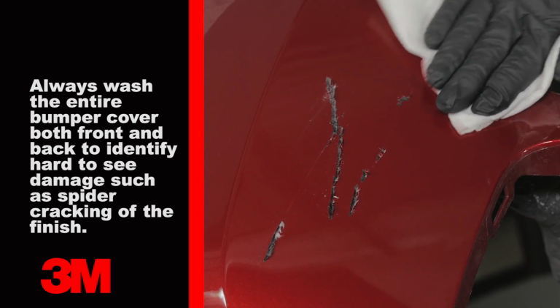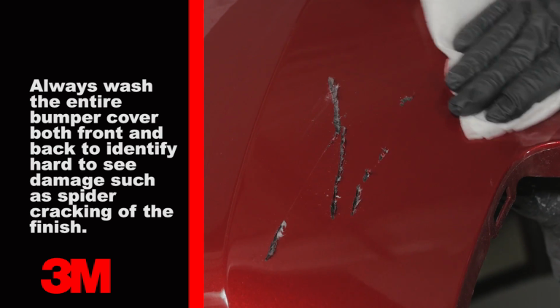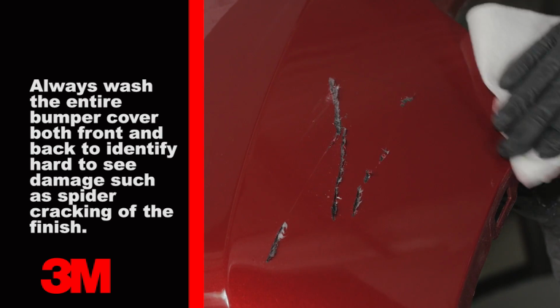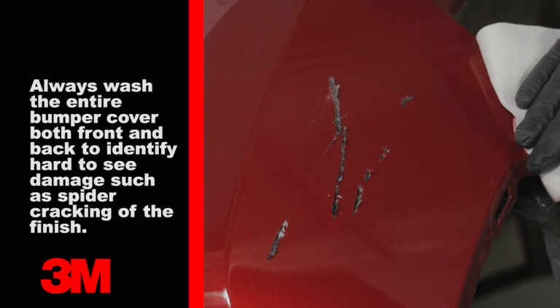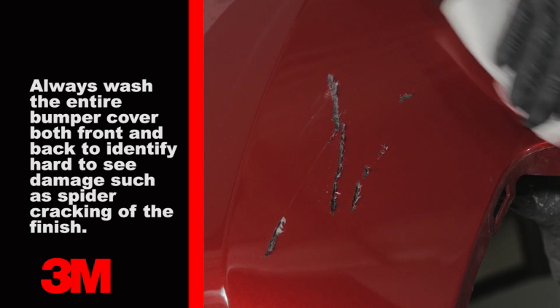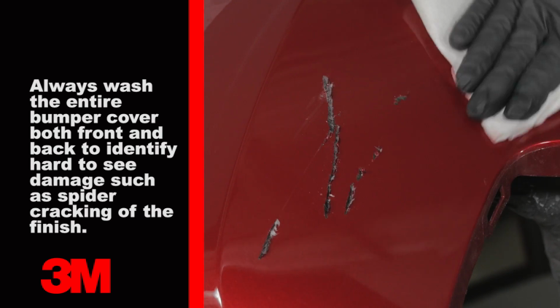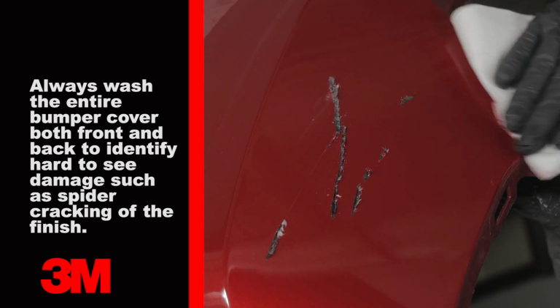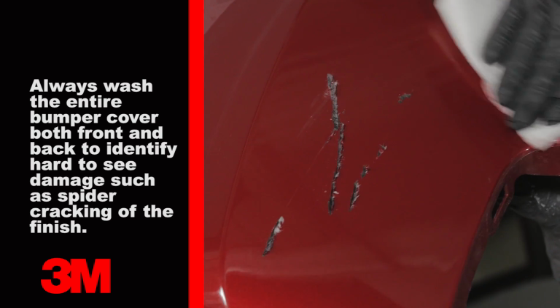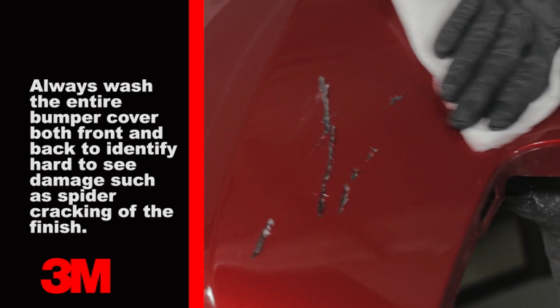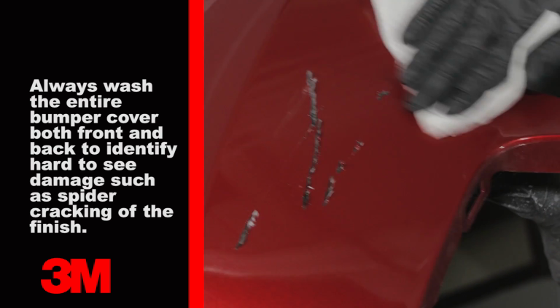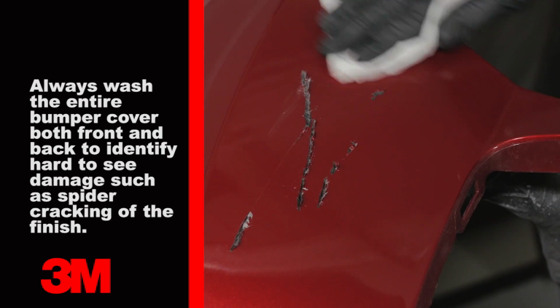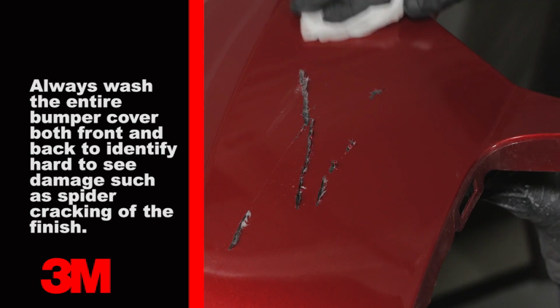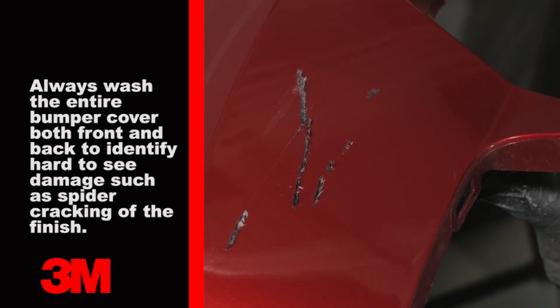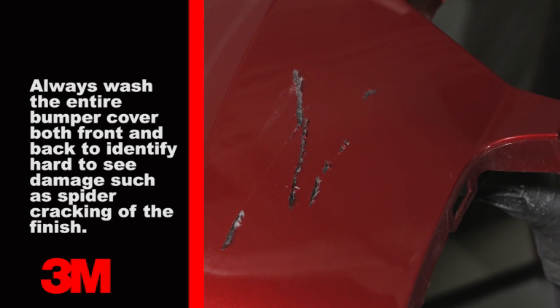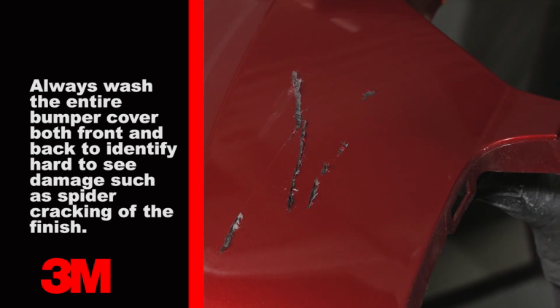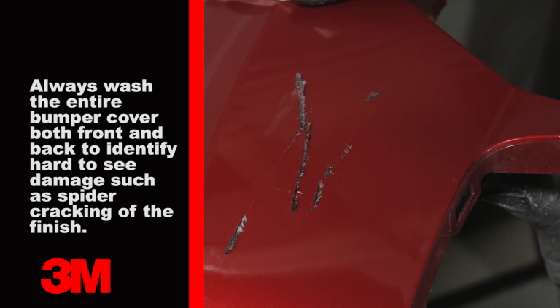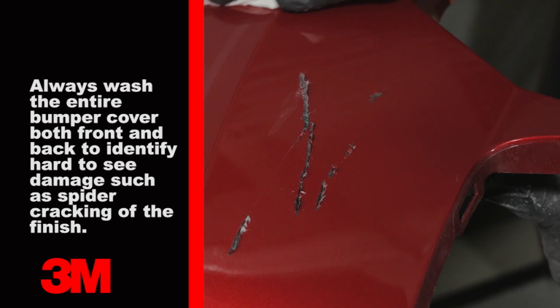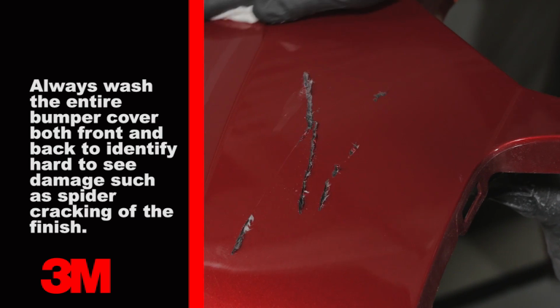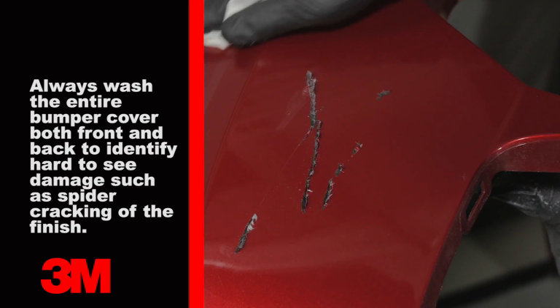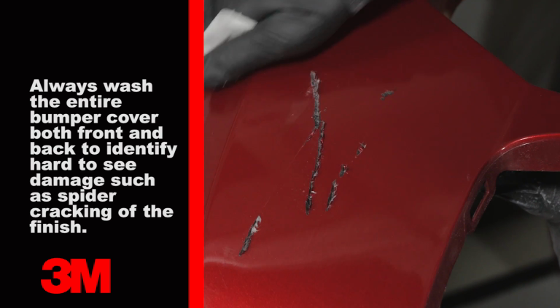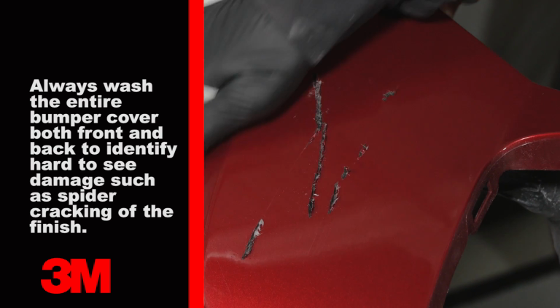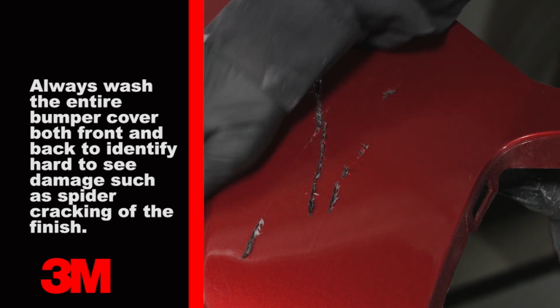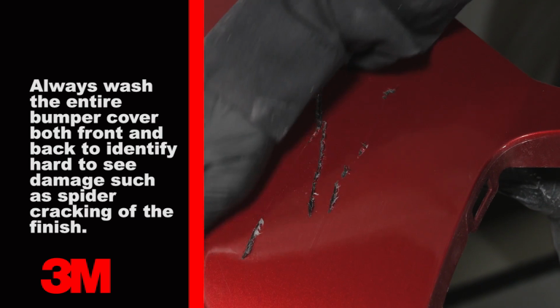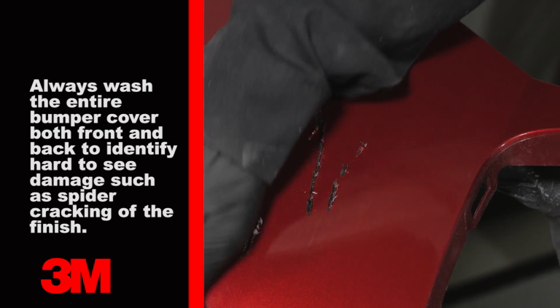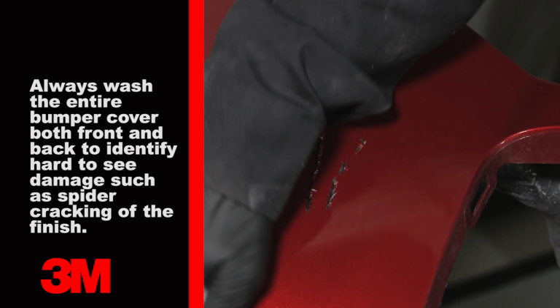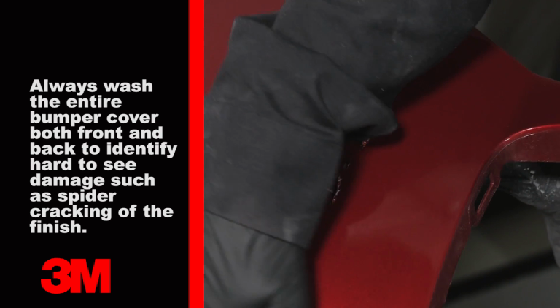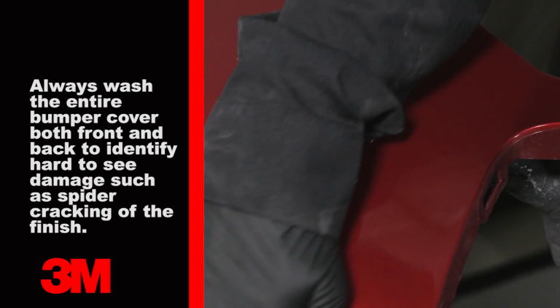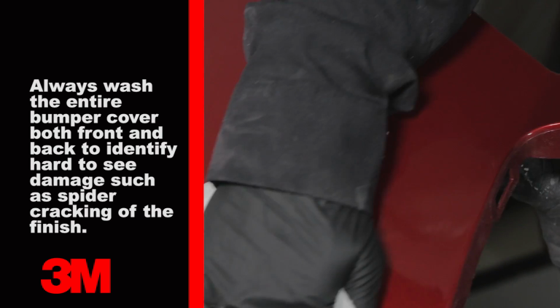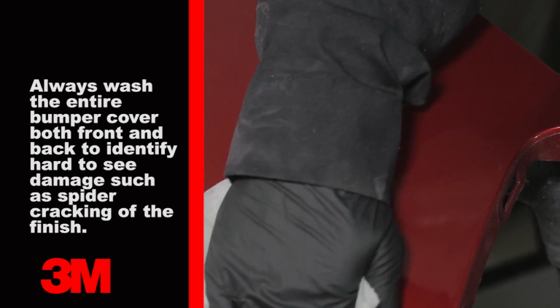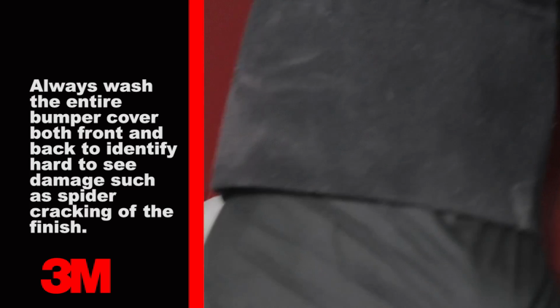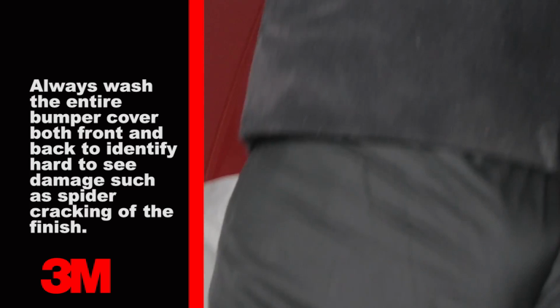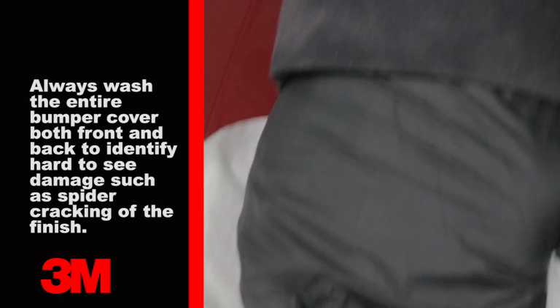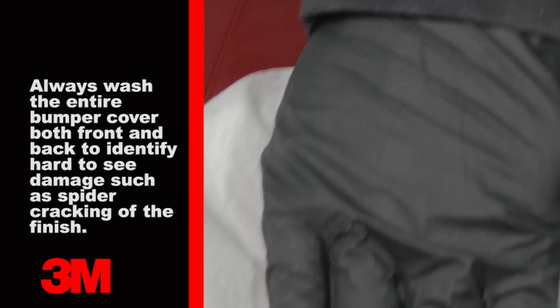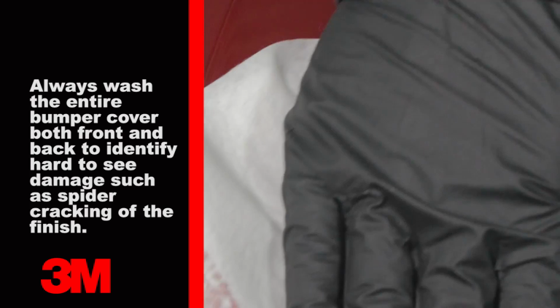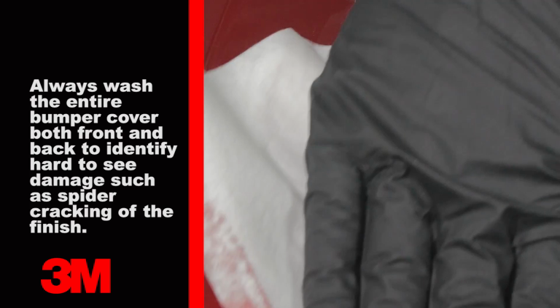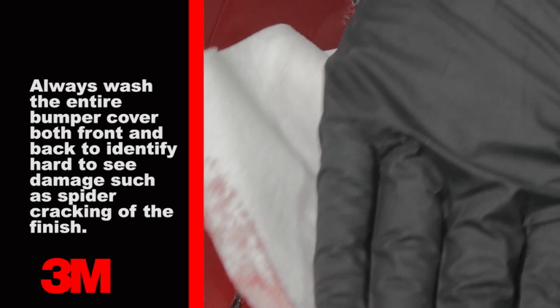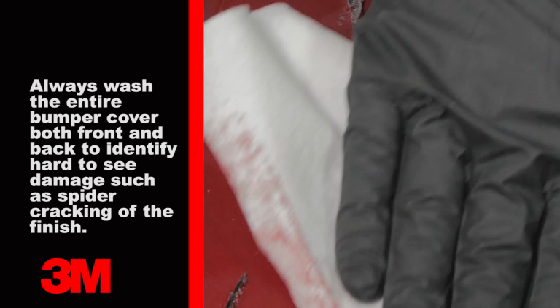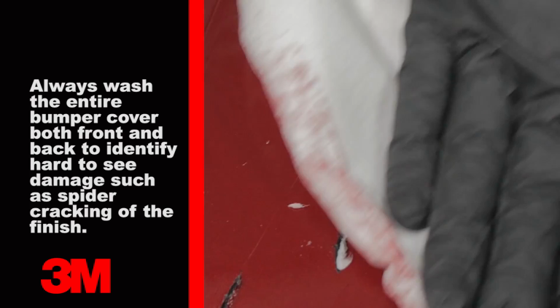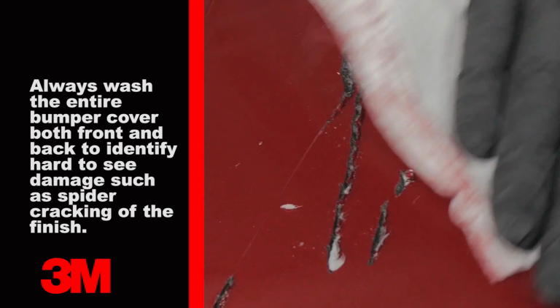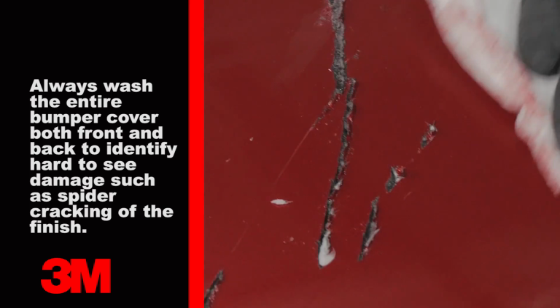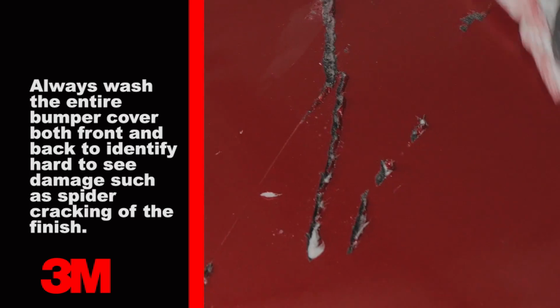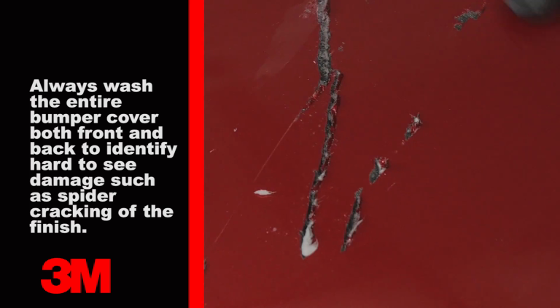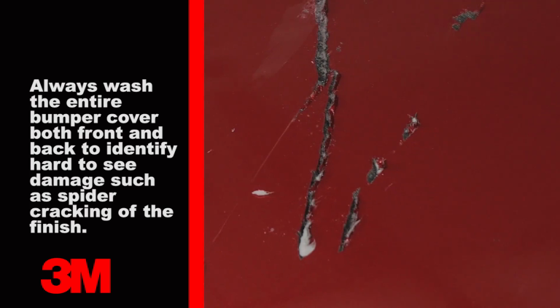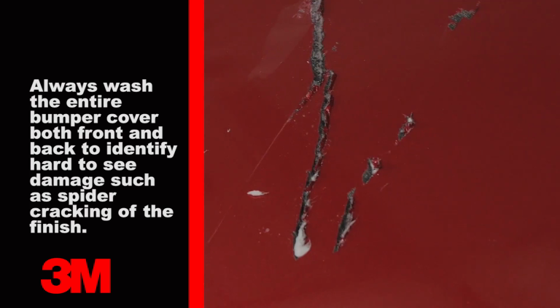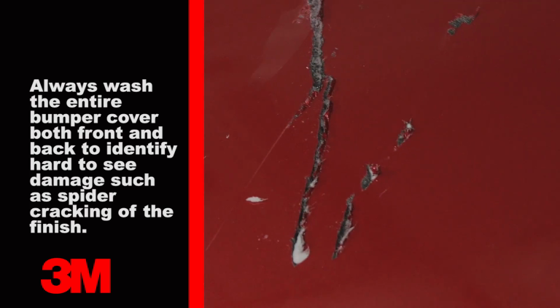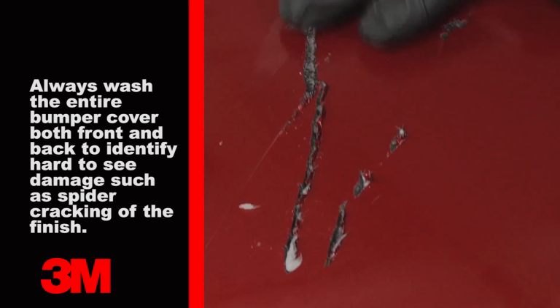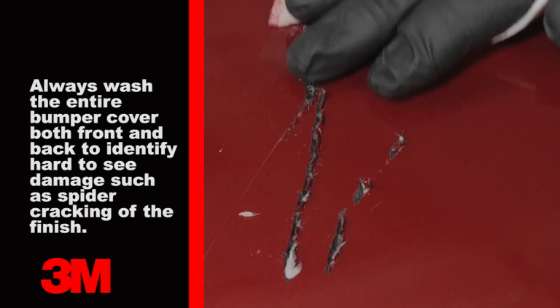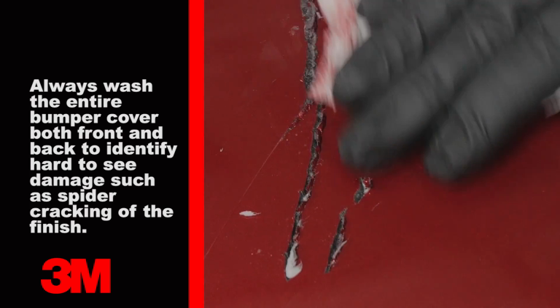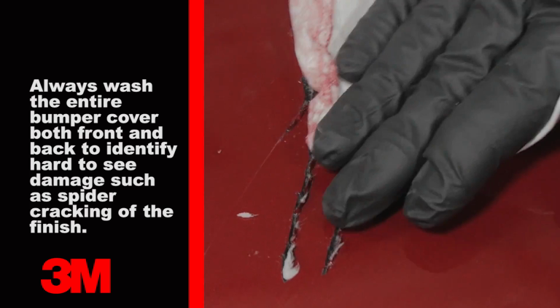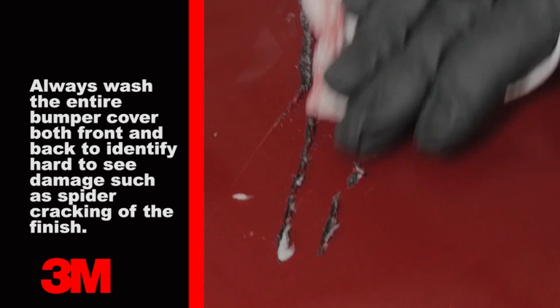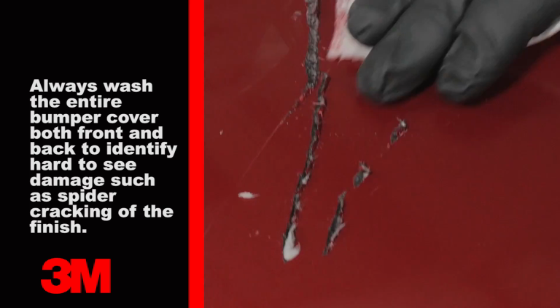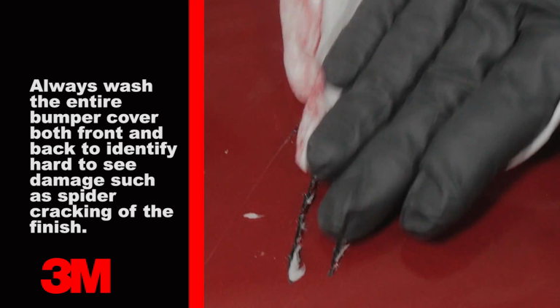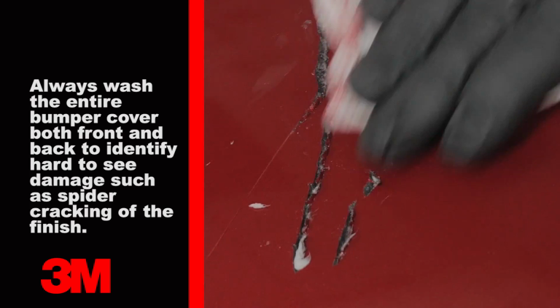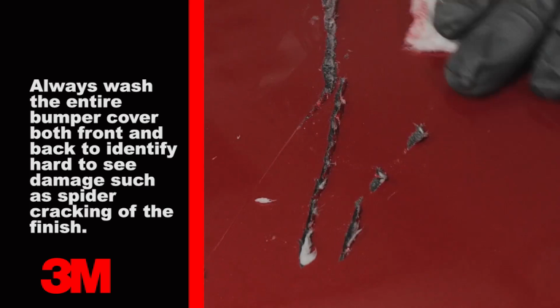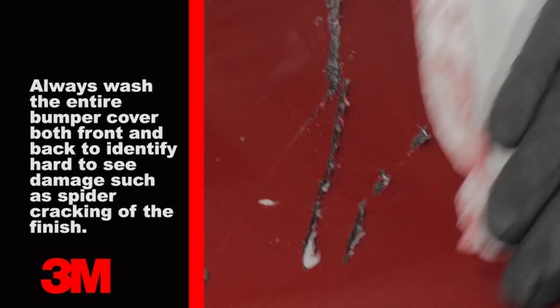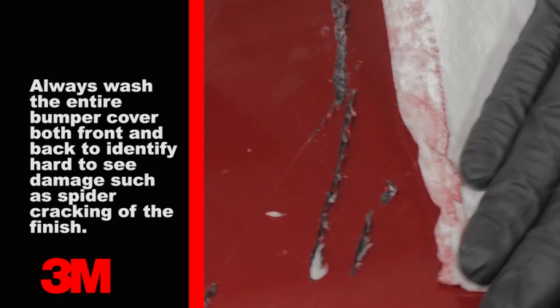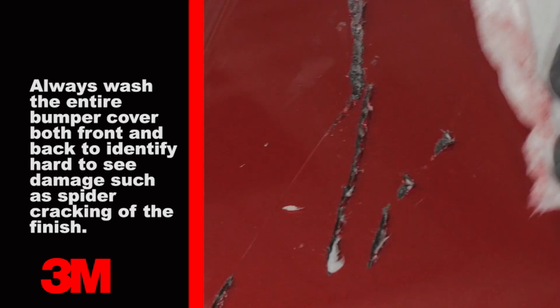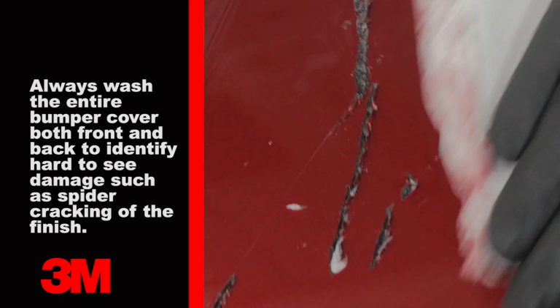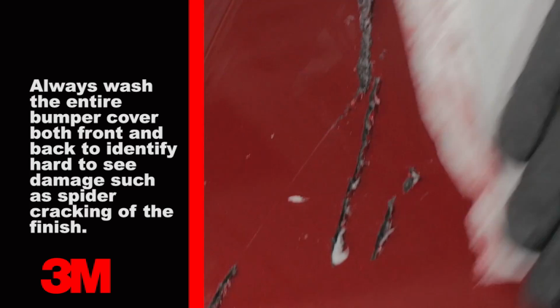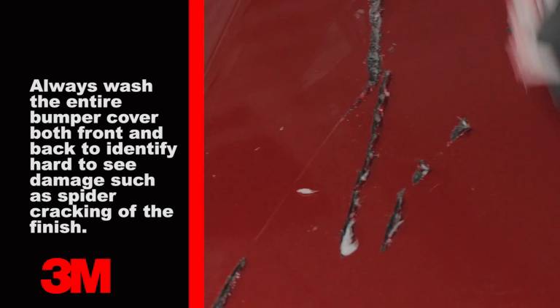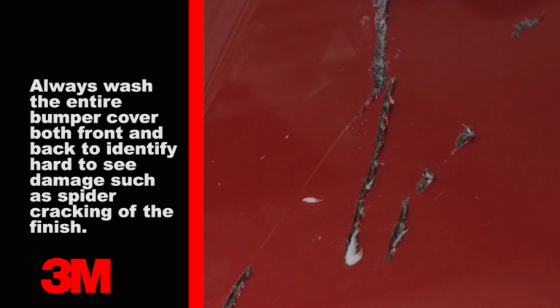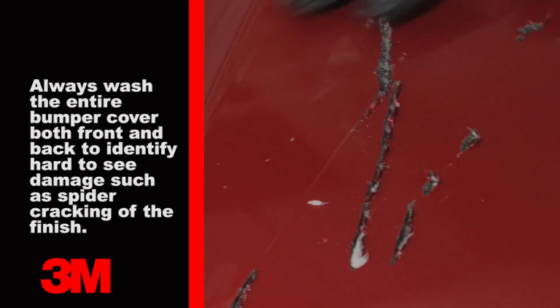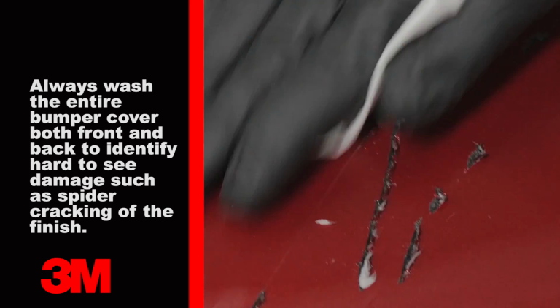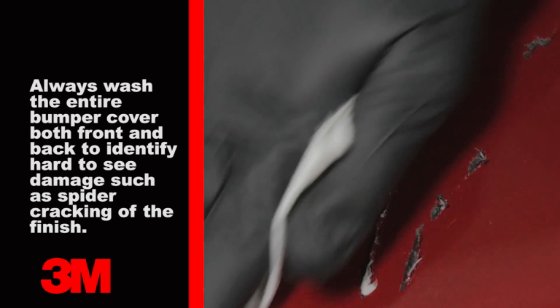Thoroughly clean the panel prior to any operation using both soap and water, followed by the use of an appropriate low-VOC compliant wax and grease remover to ensure the surface is free of all contaminants.